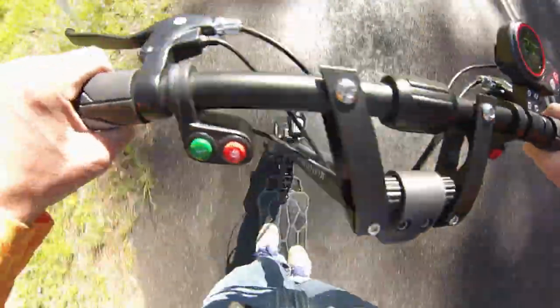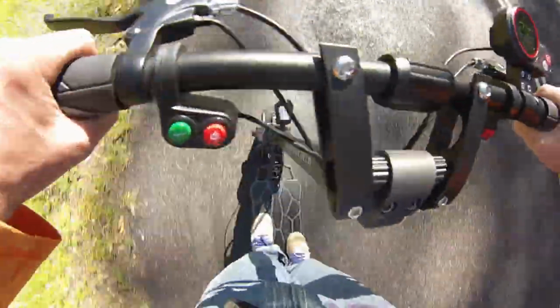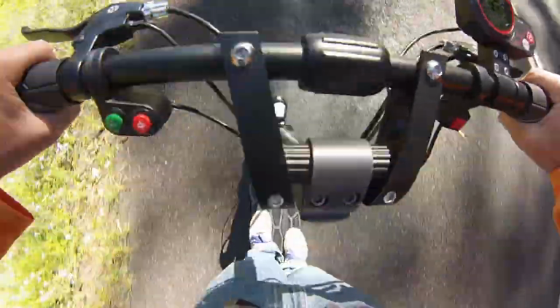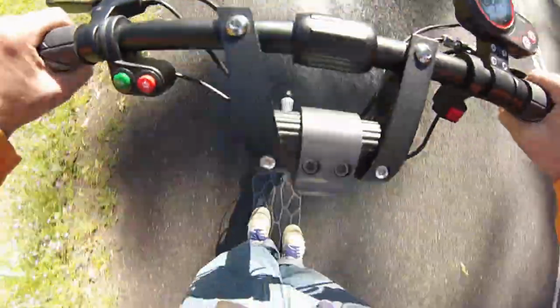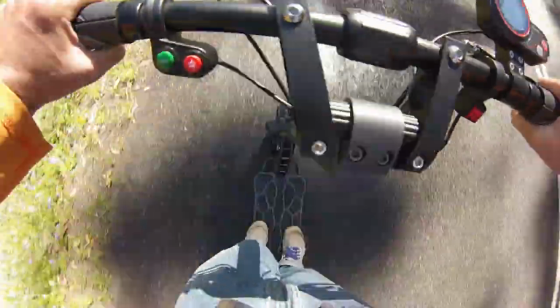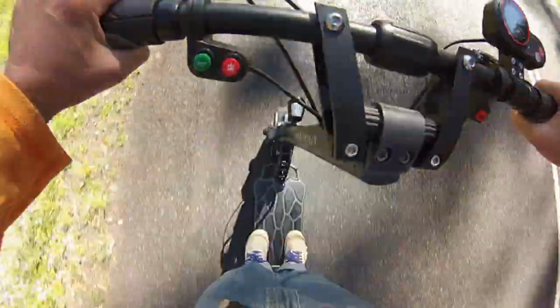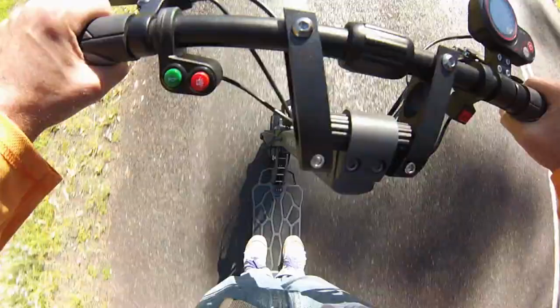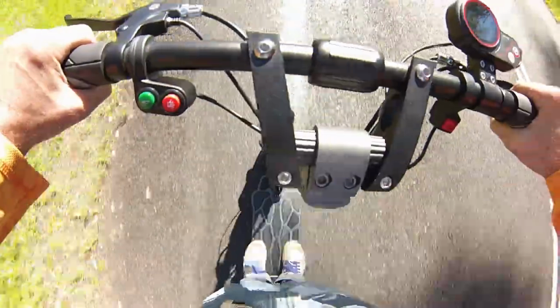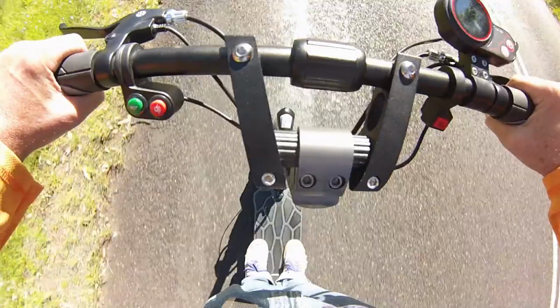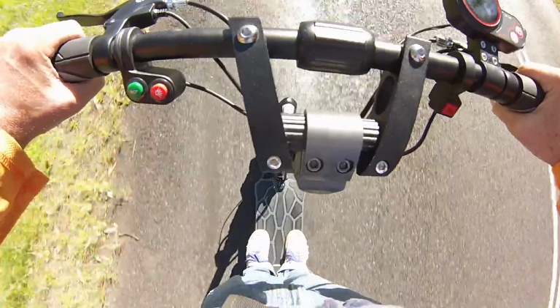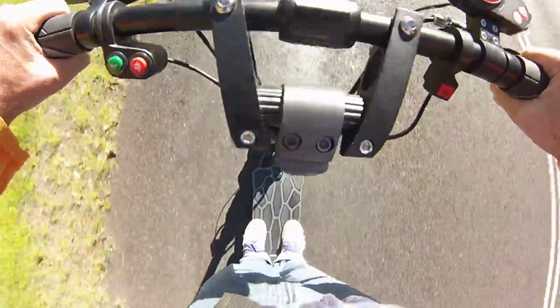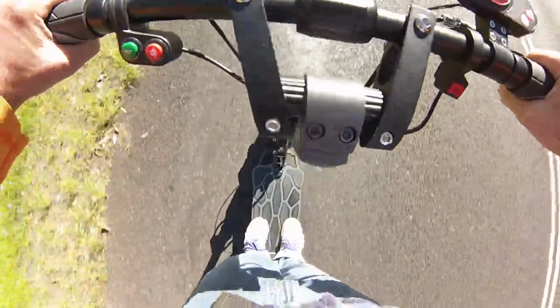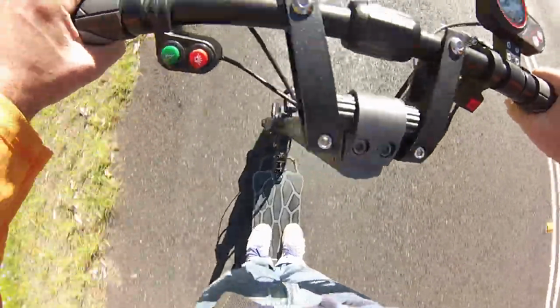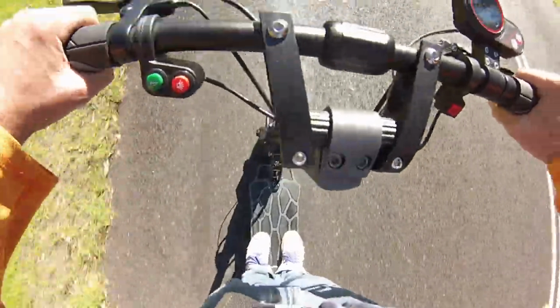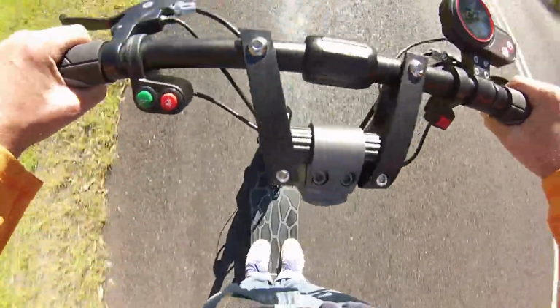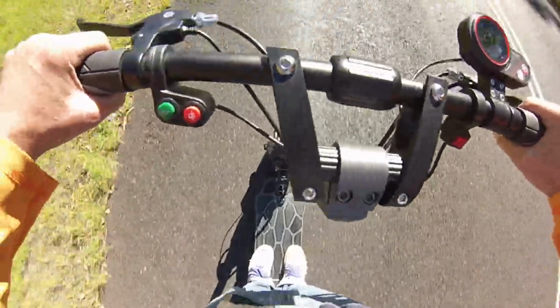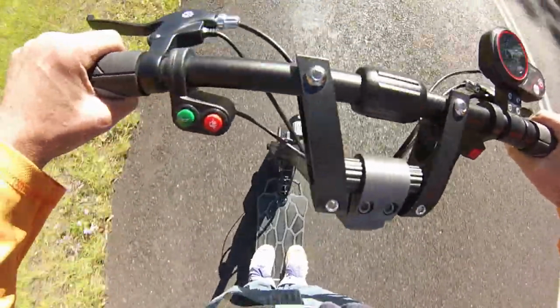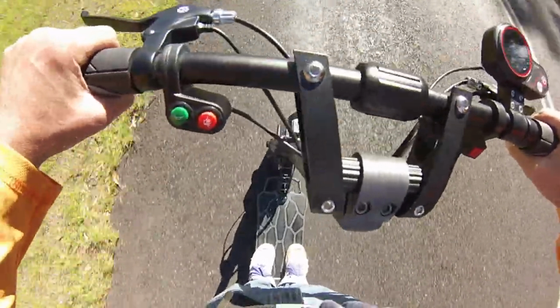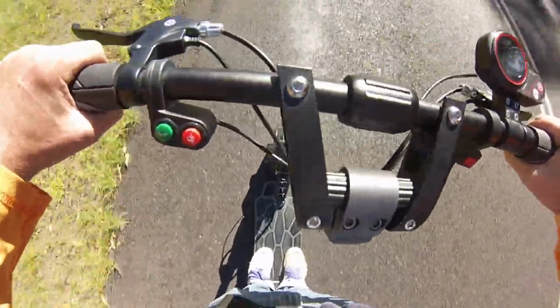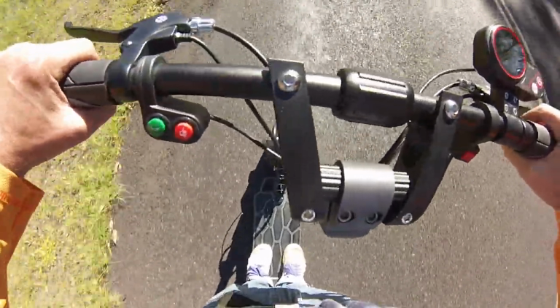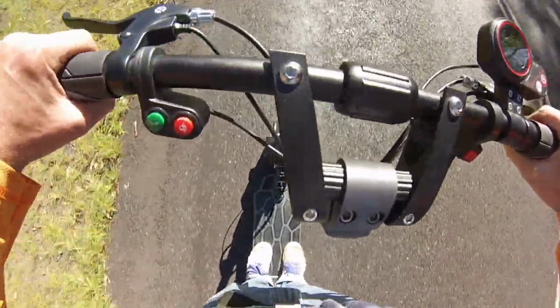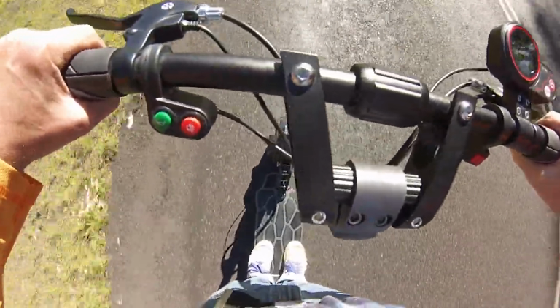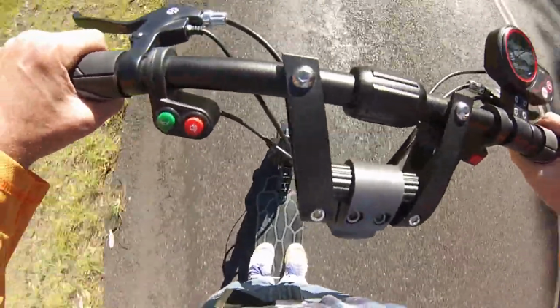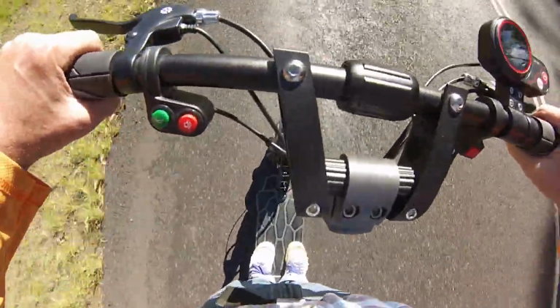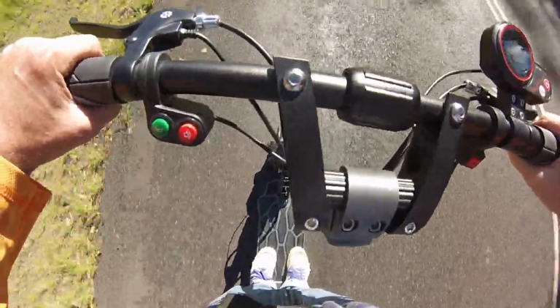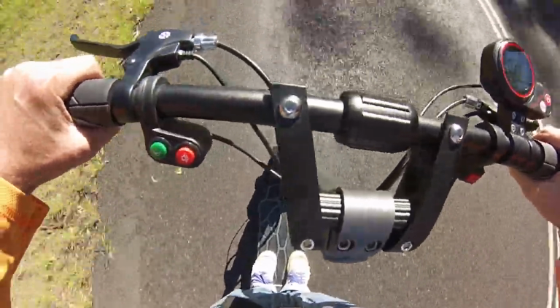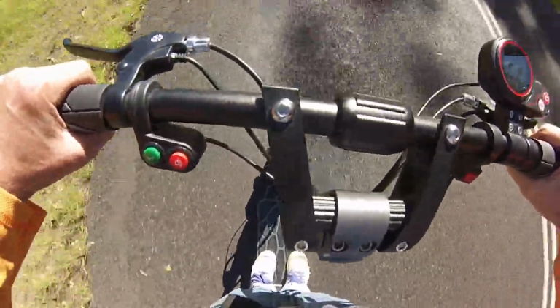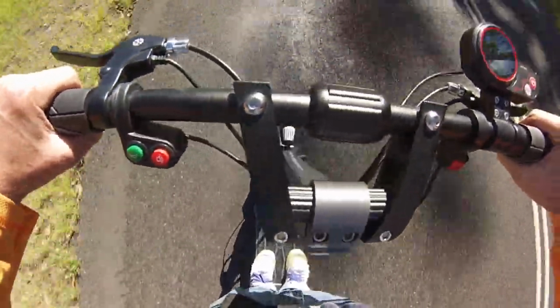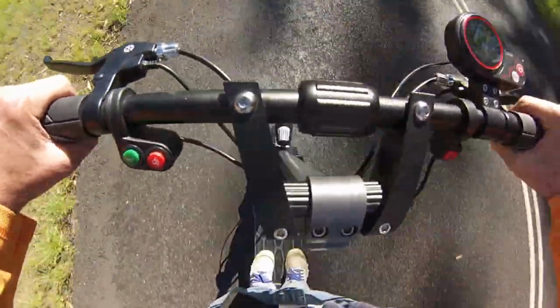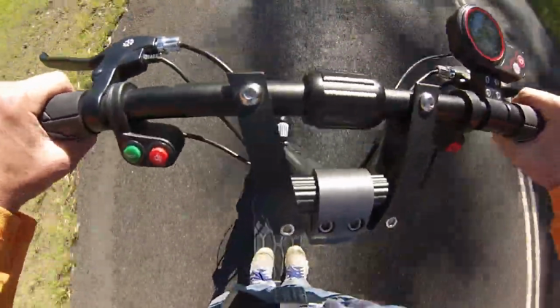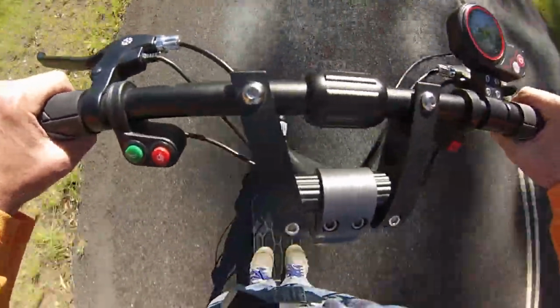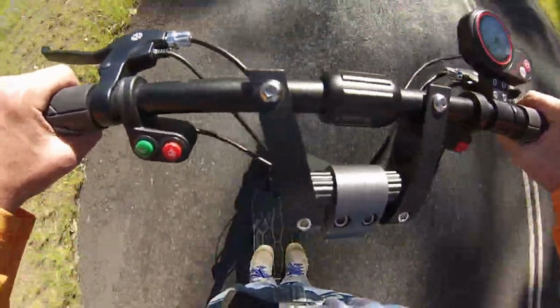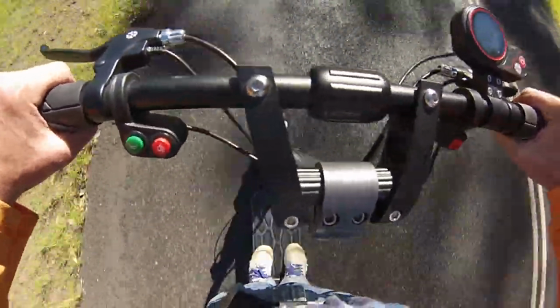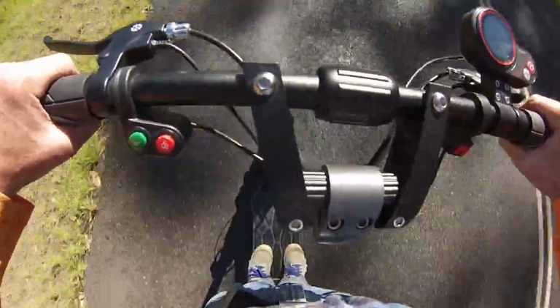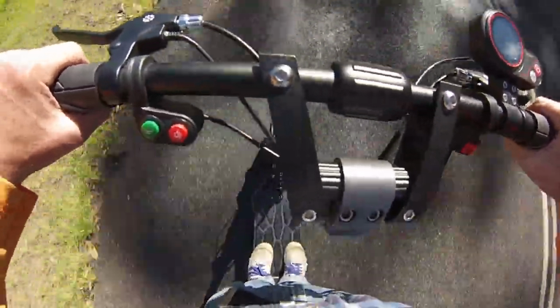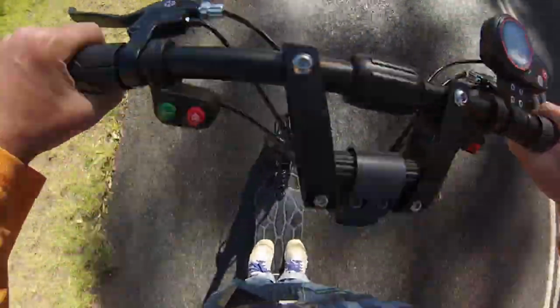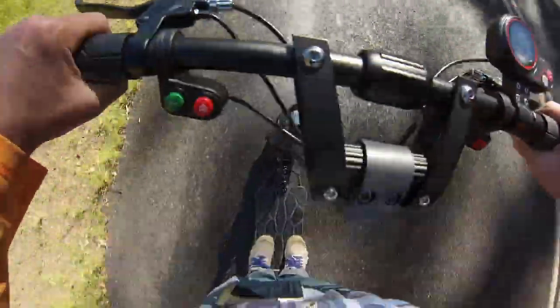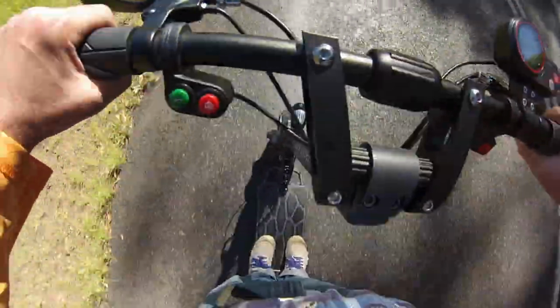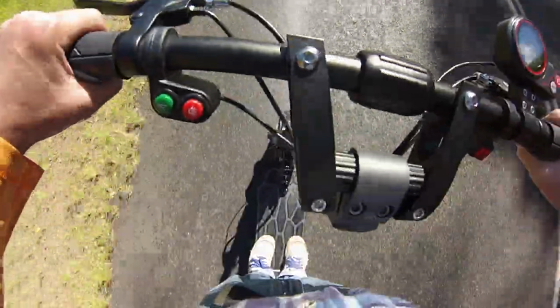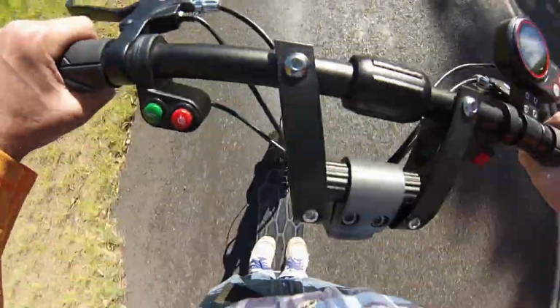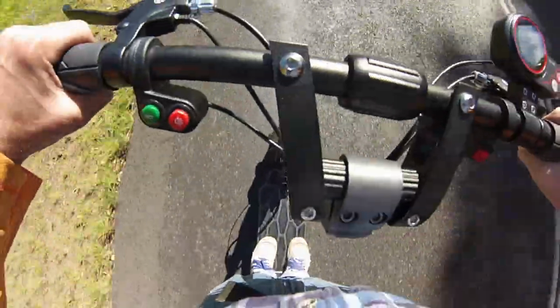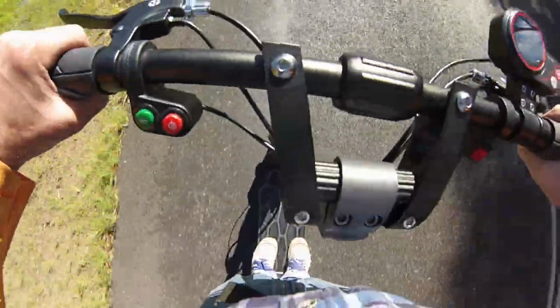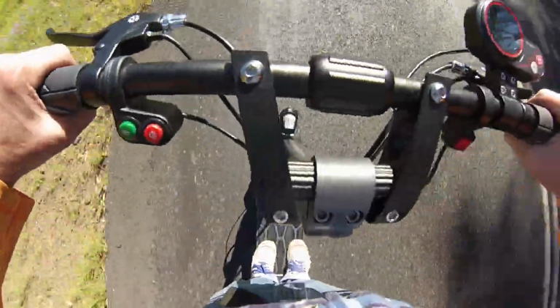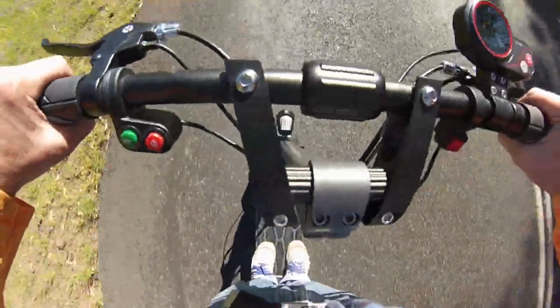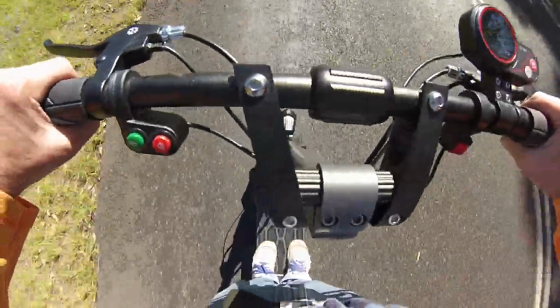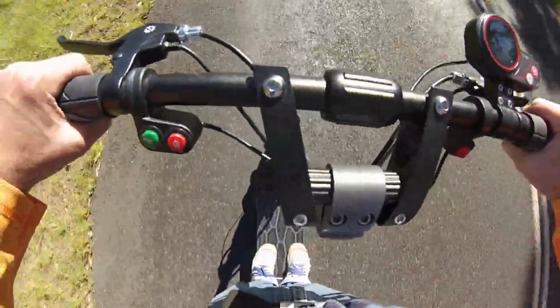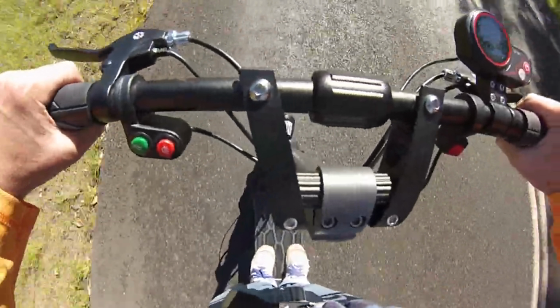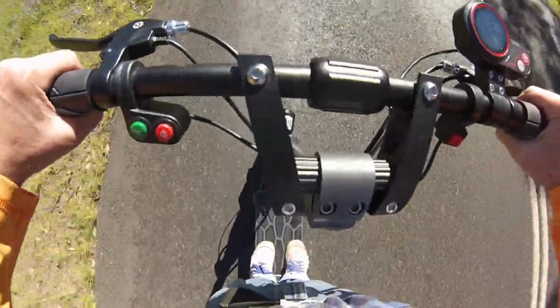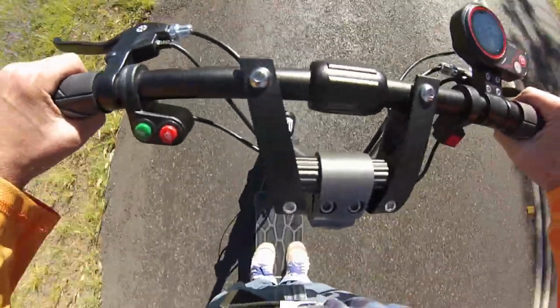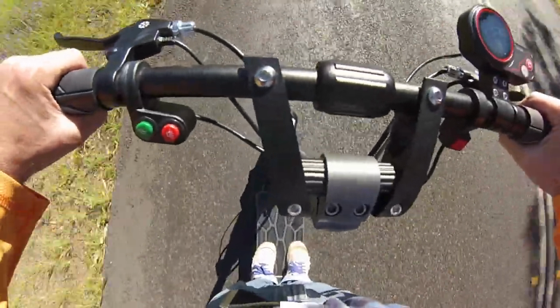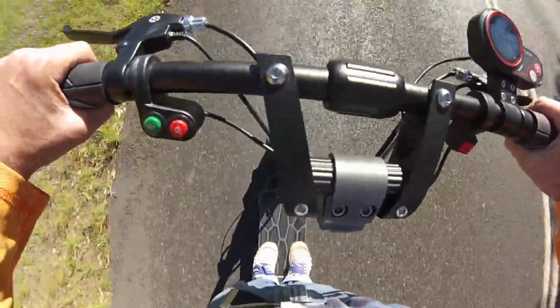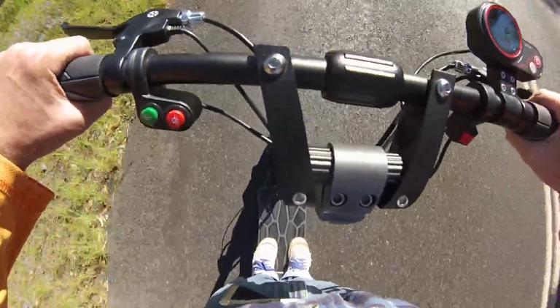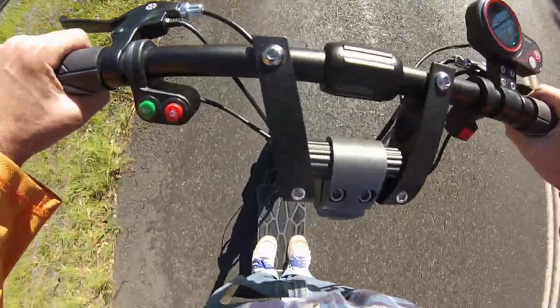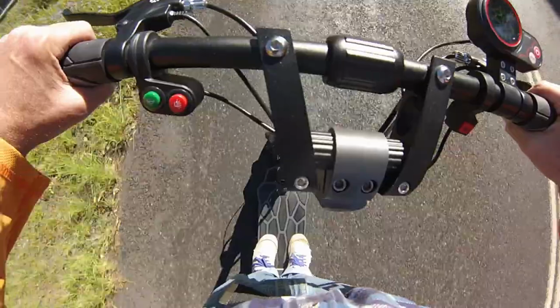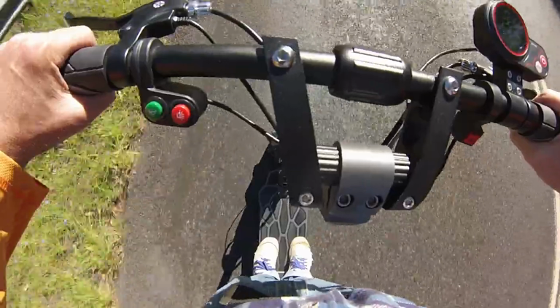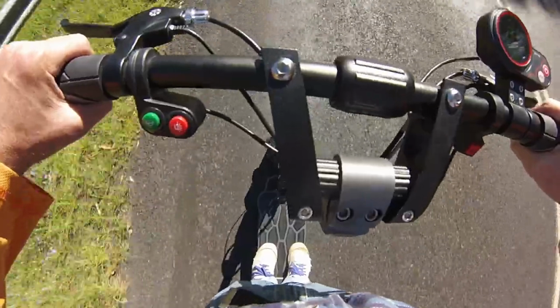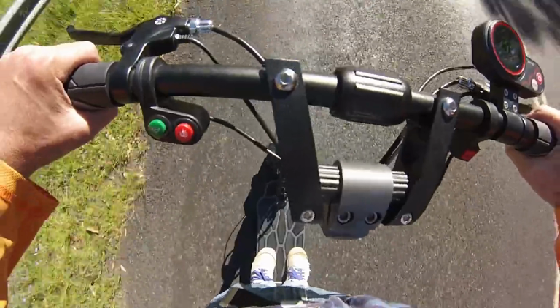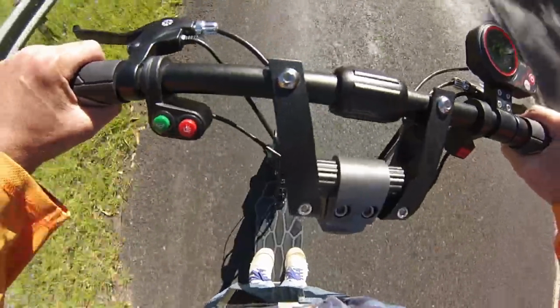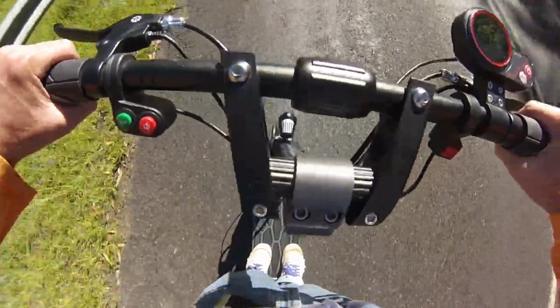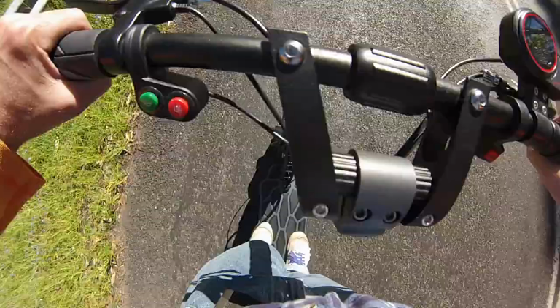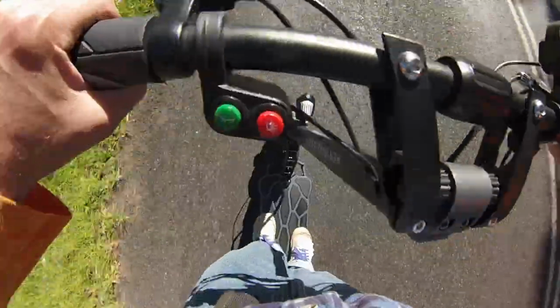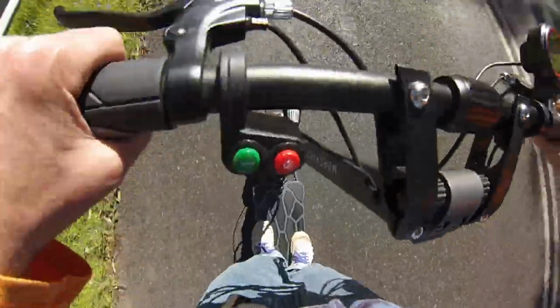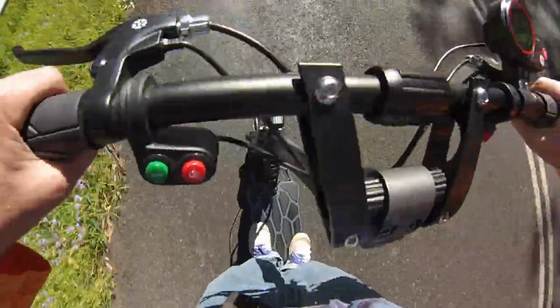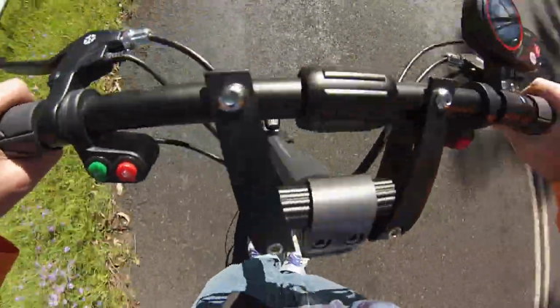Yeah, it's made for someone that wants to stand like that — like, I'm just going for a ride, I'm in the park.